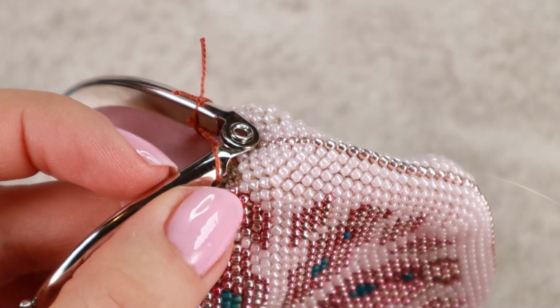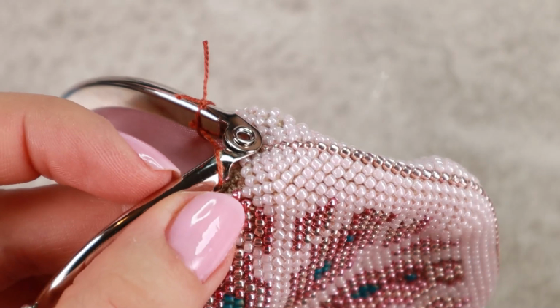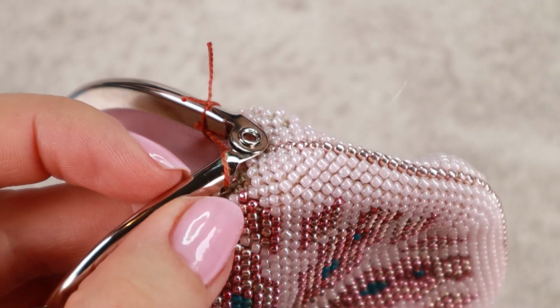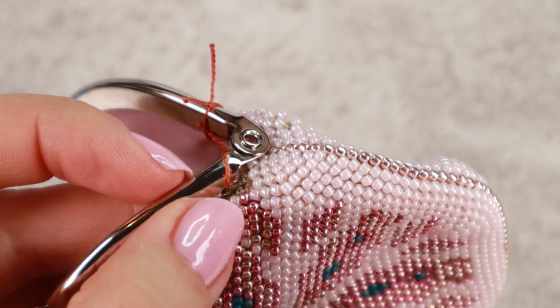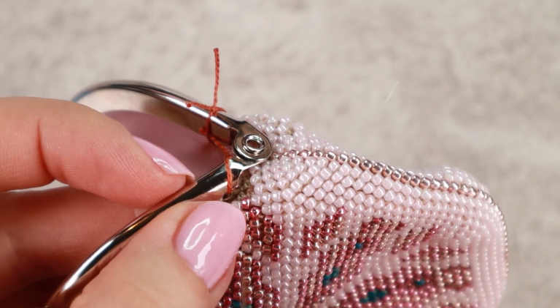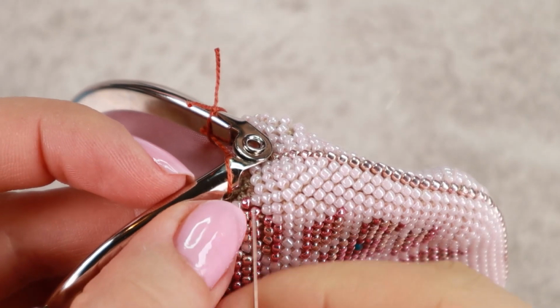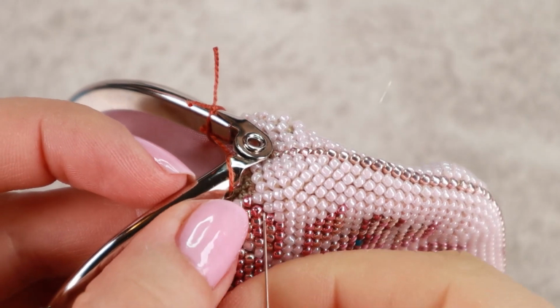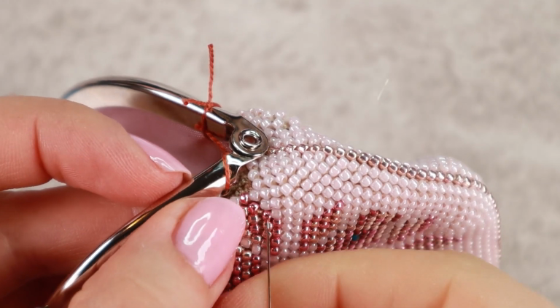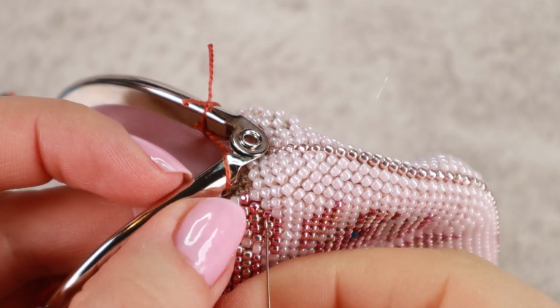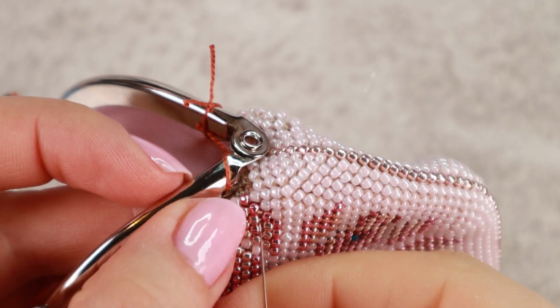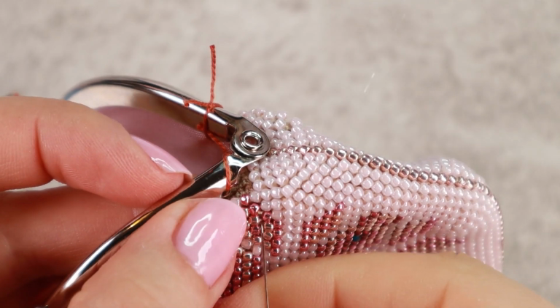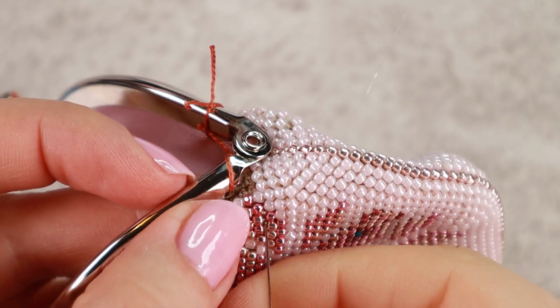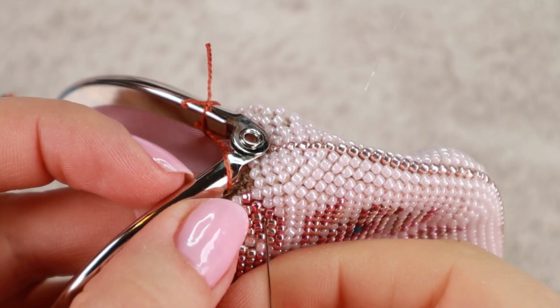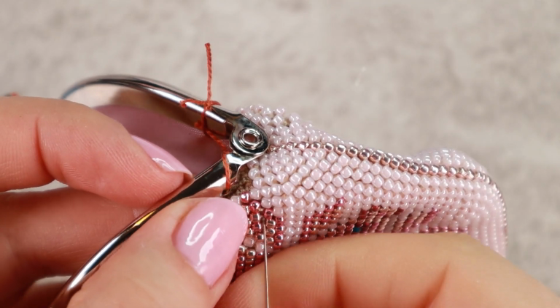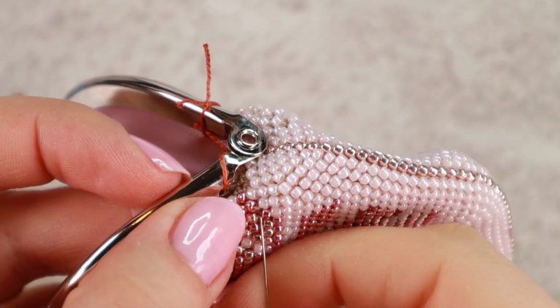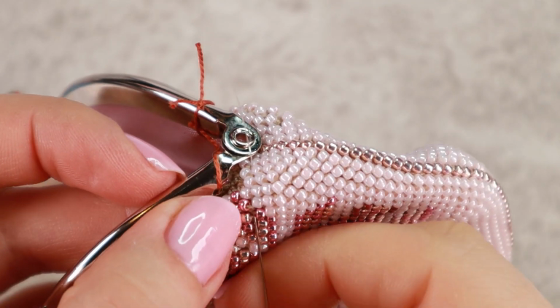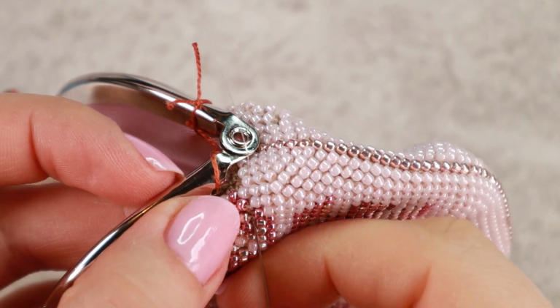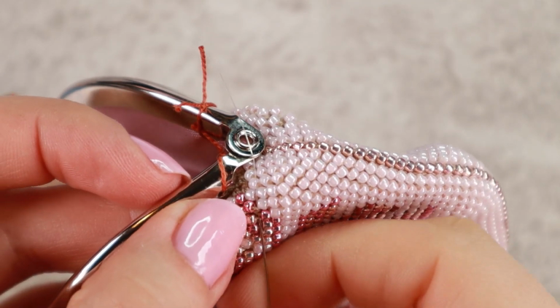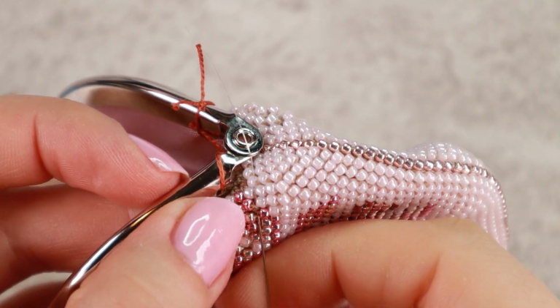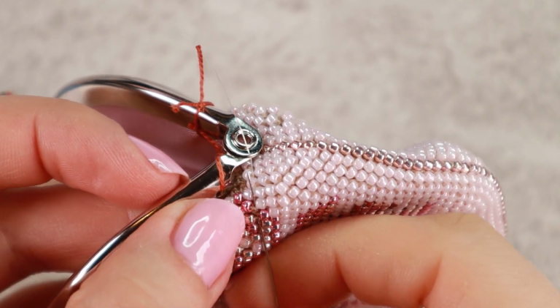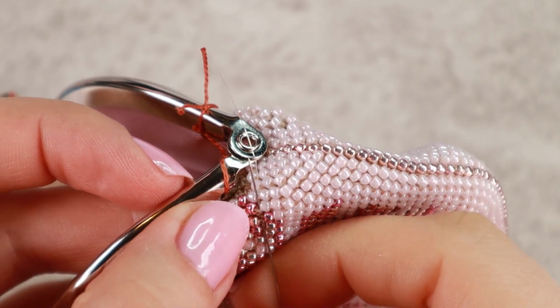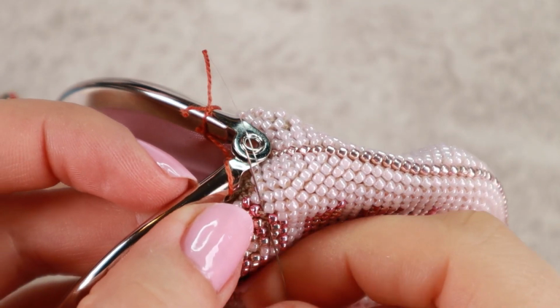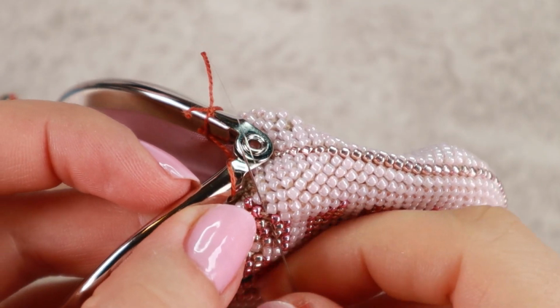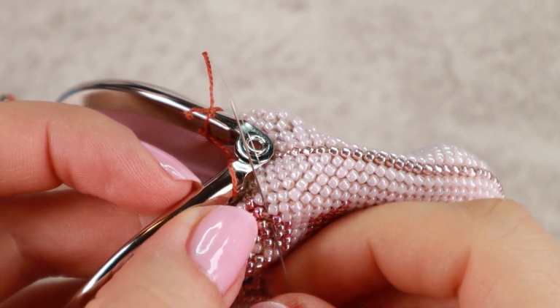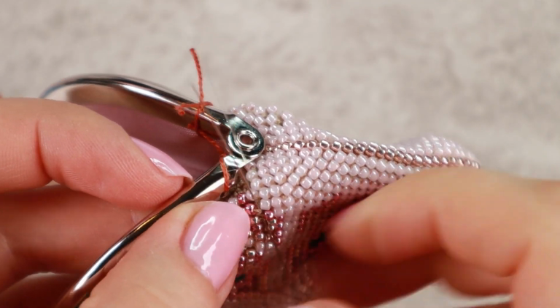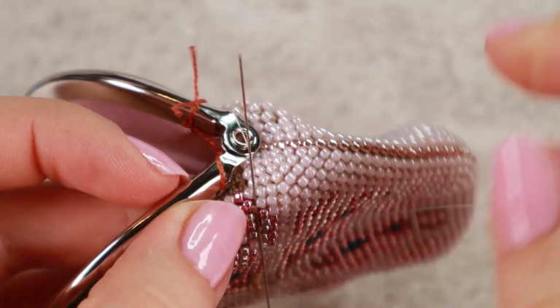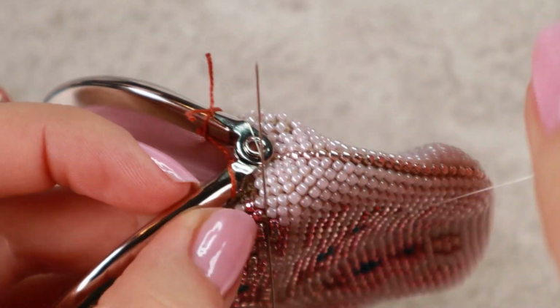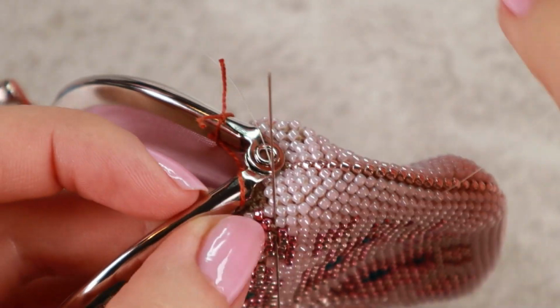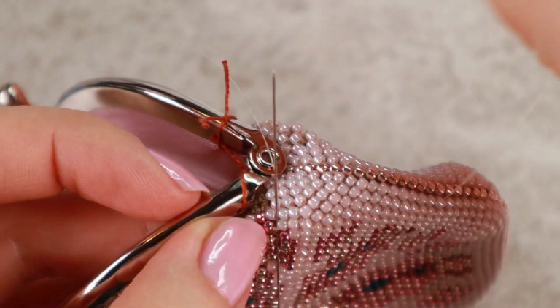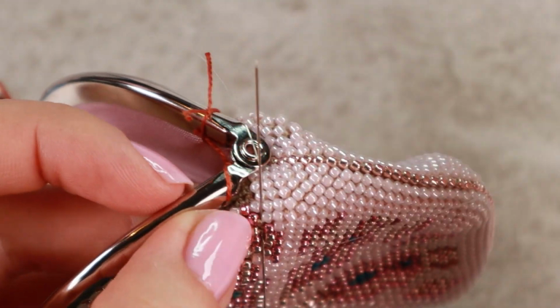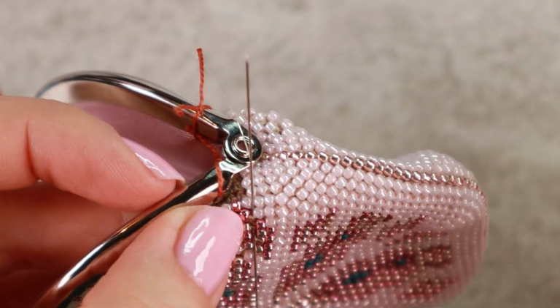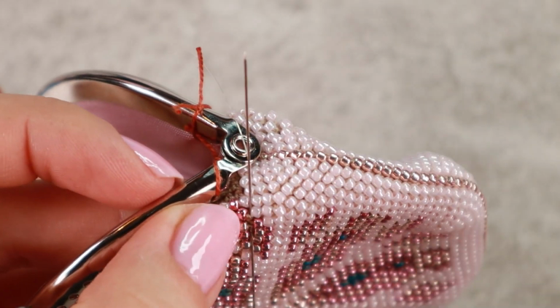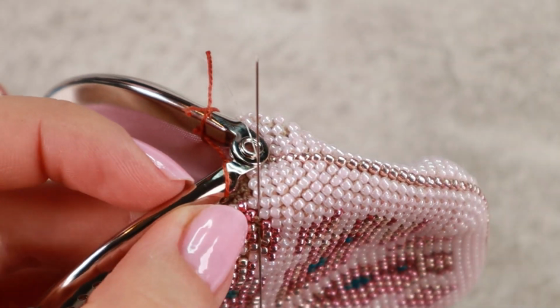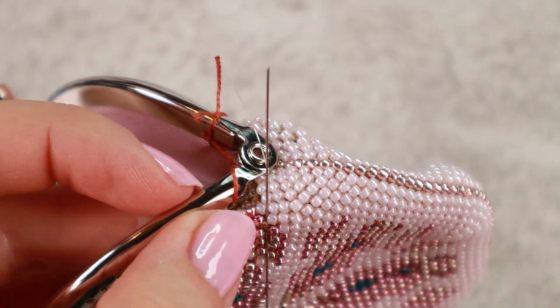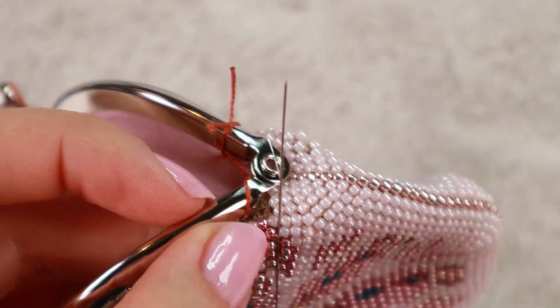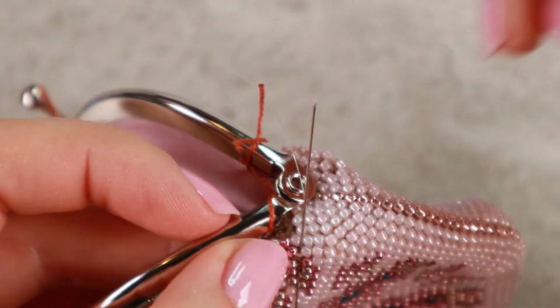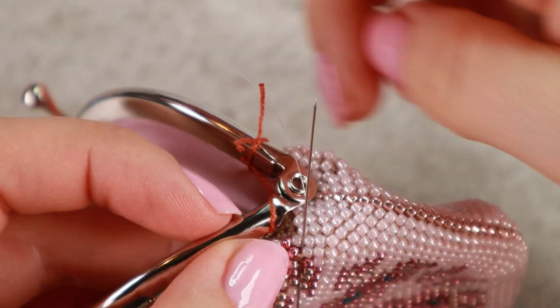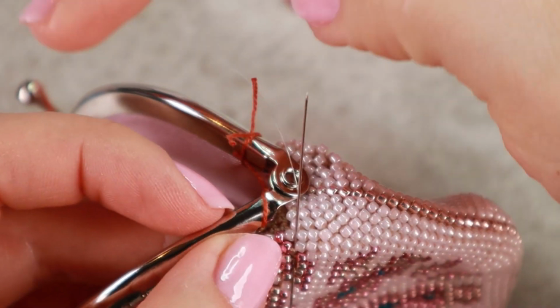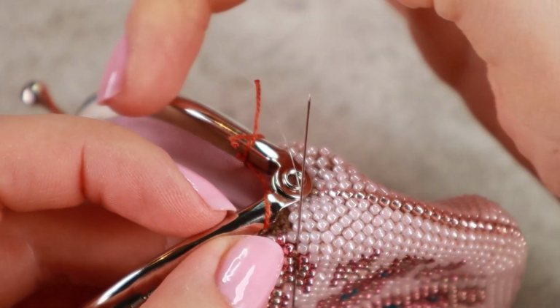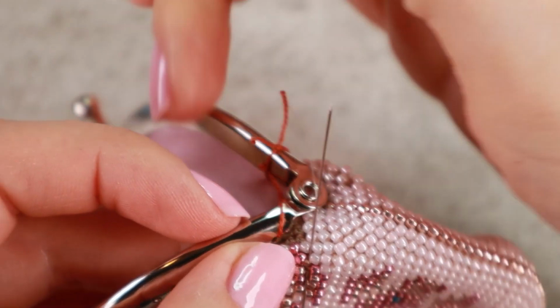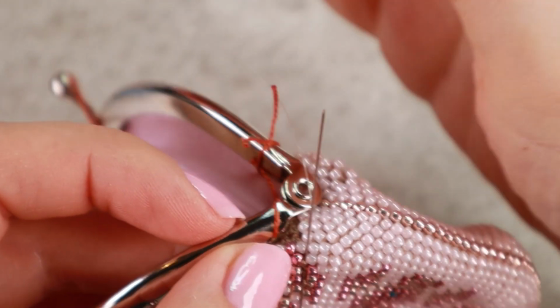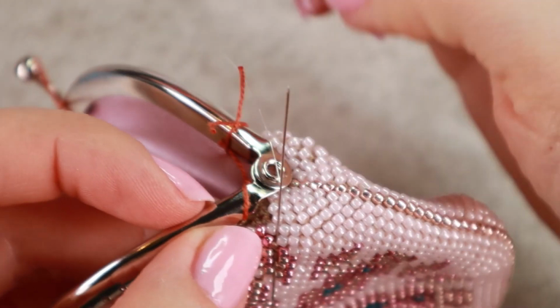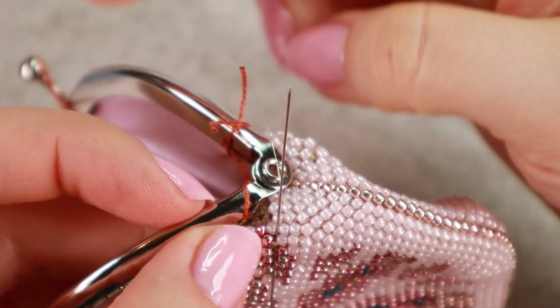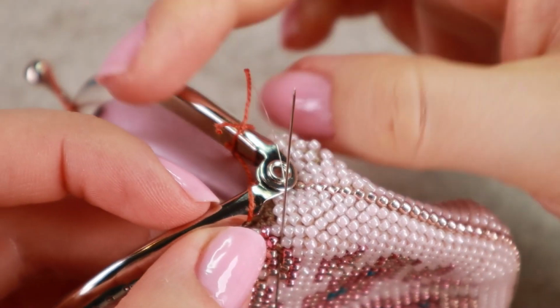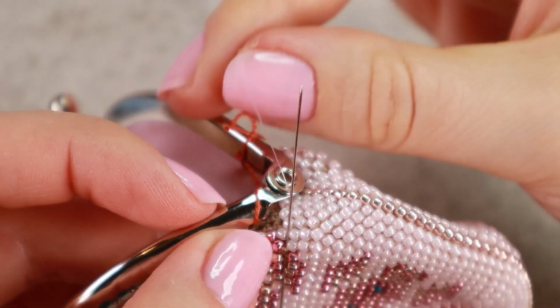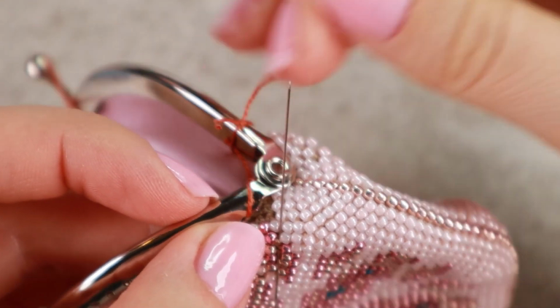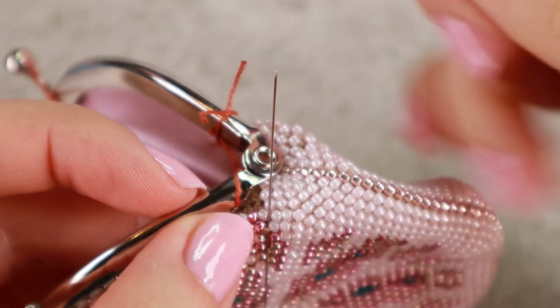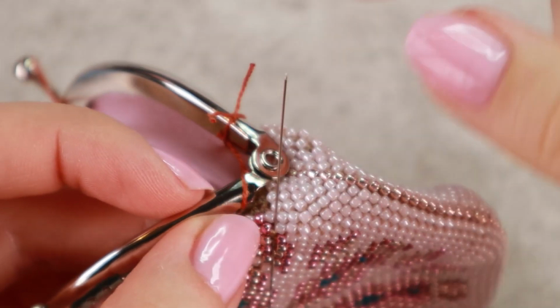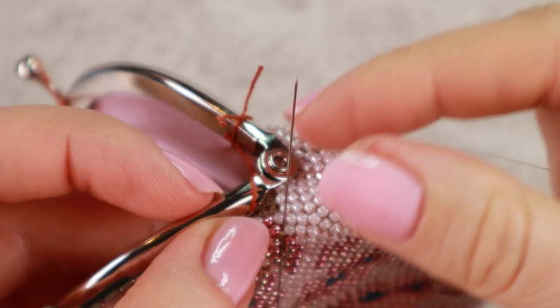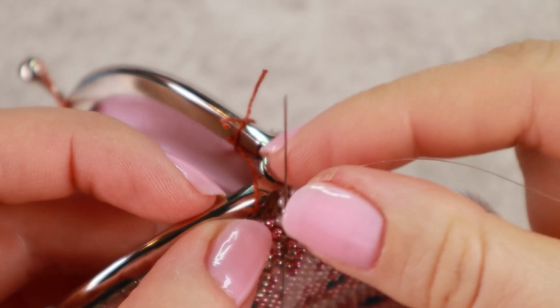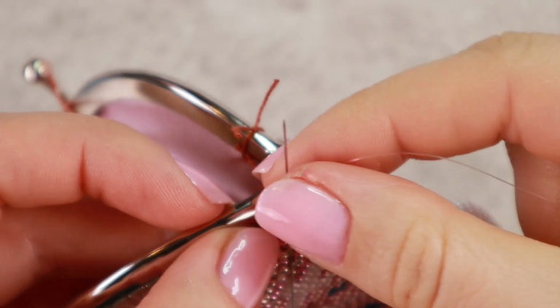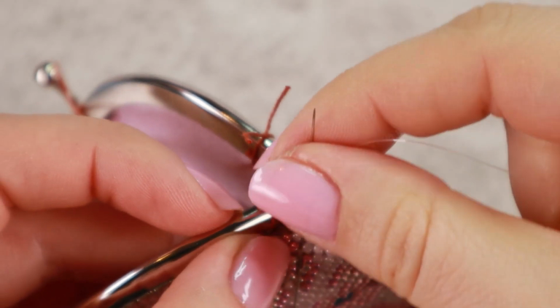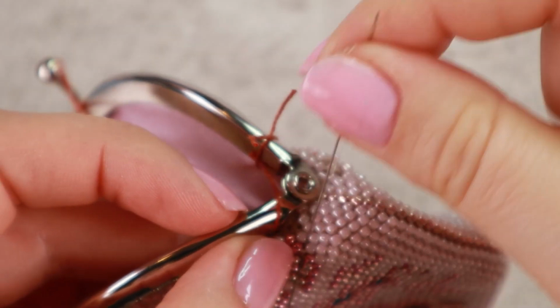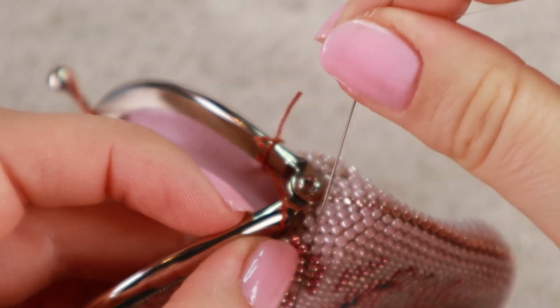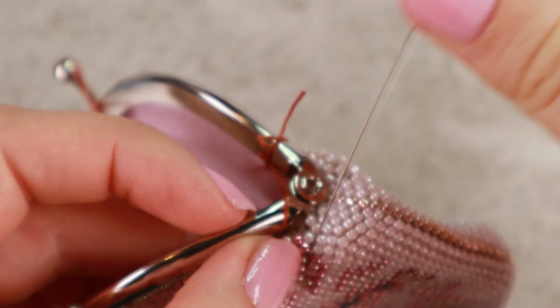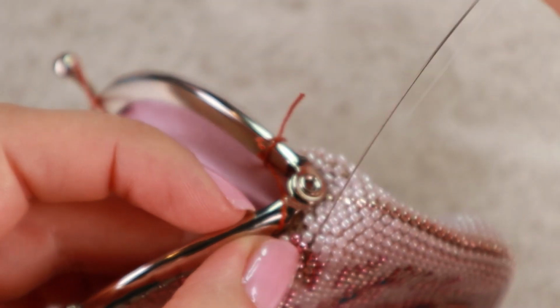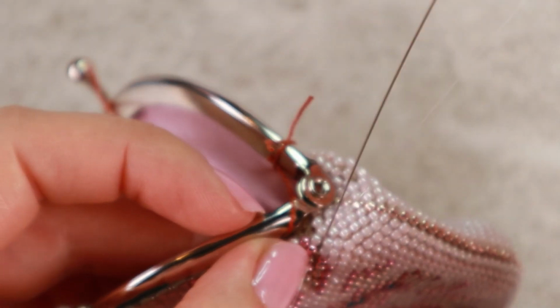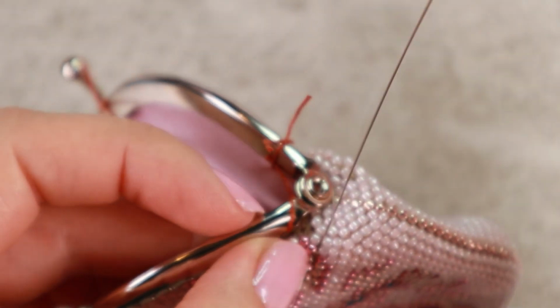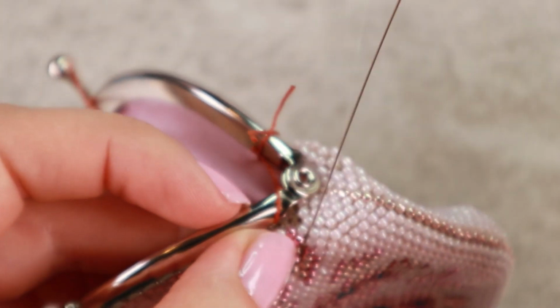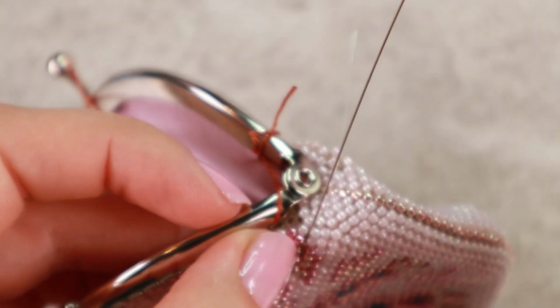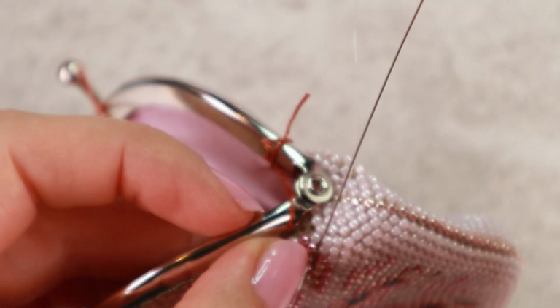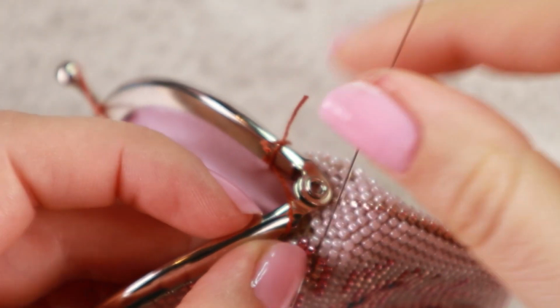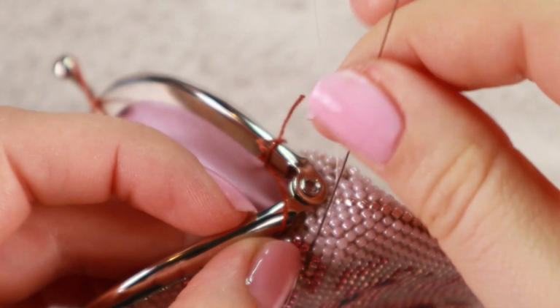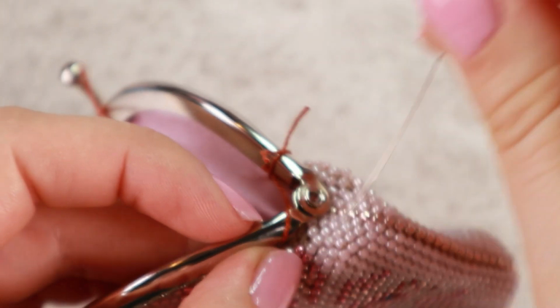I will make another one to secure it, just between the beads. Don't go inside the hole of the beads.